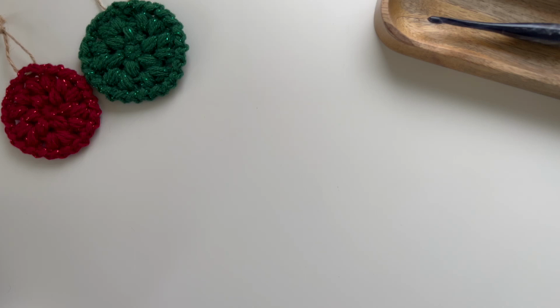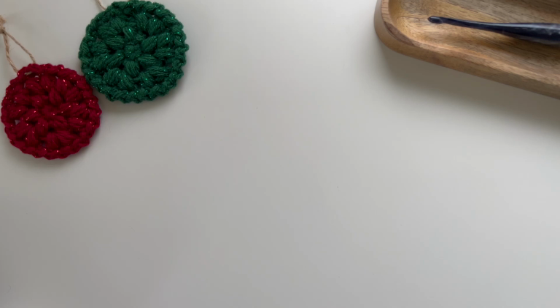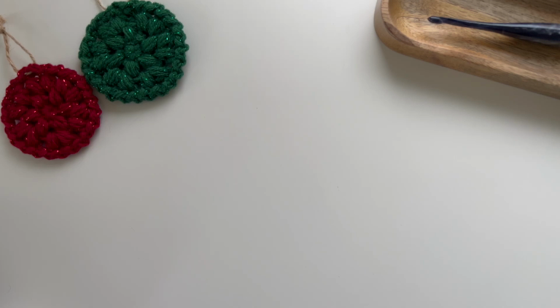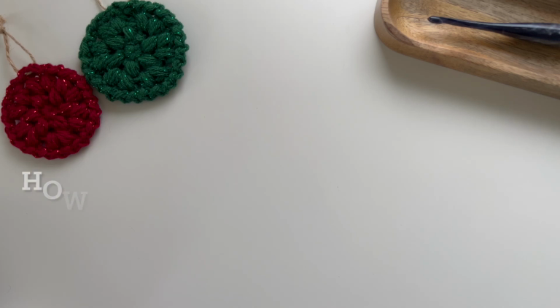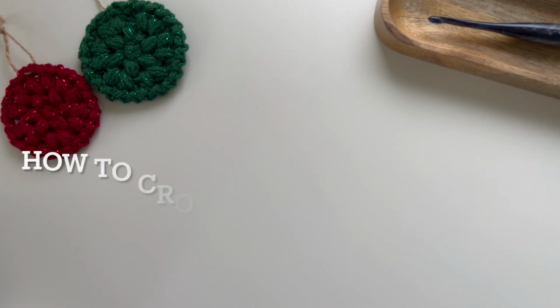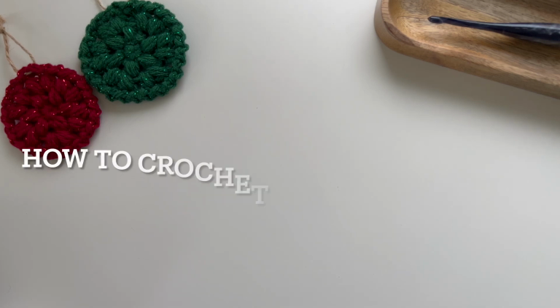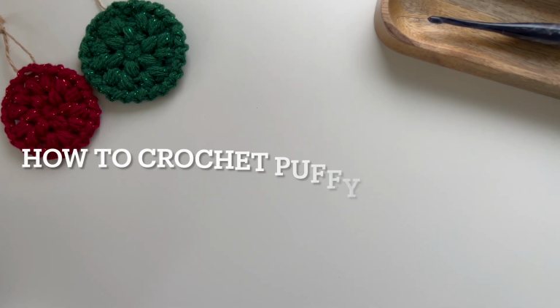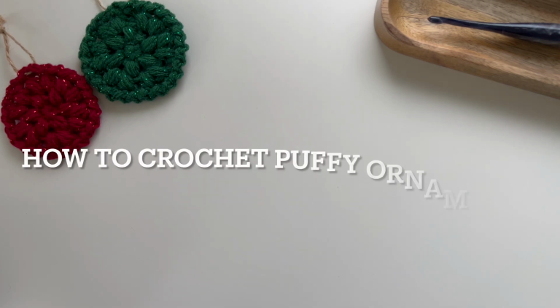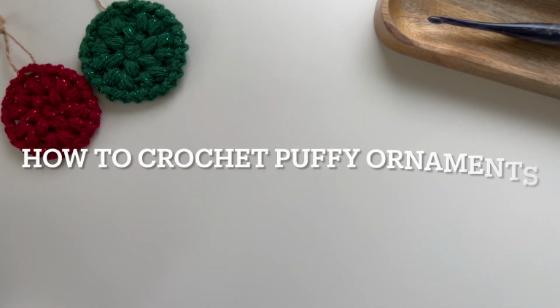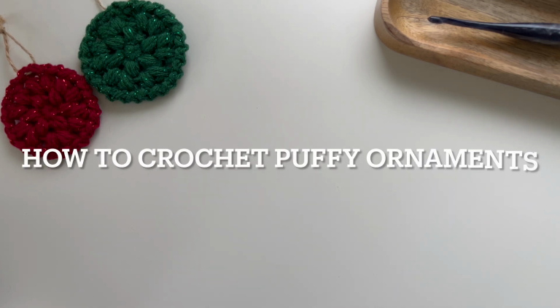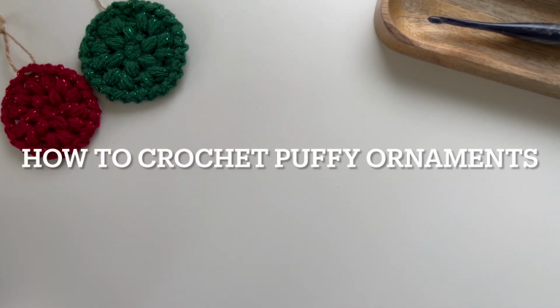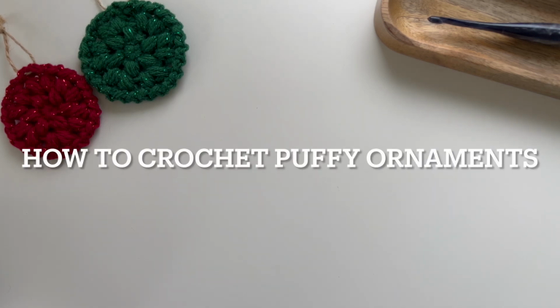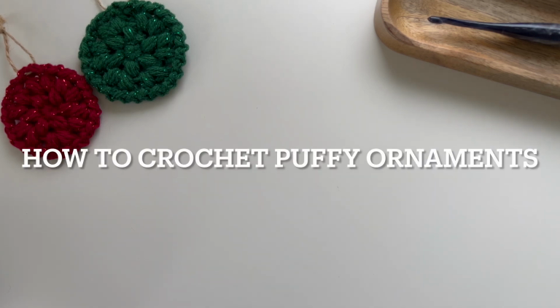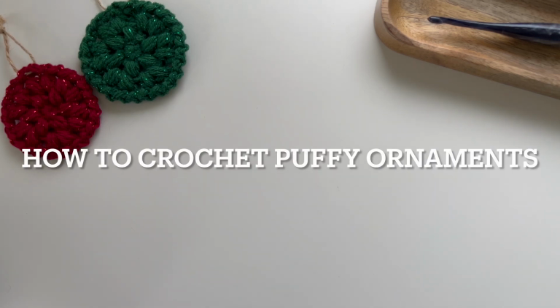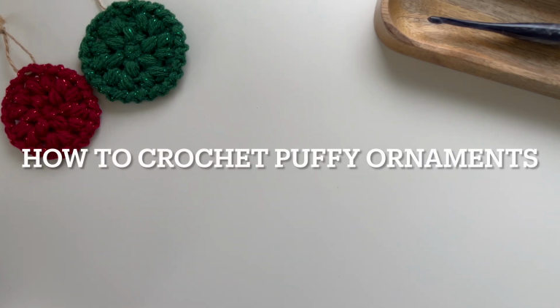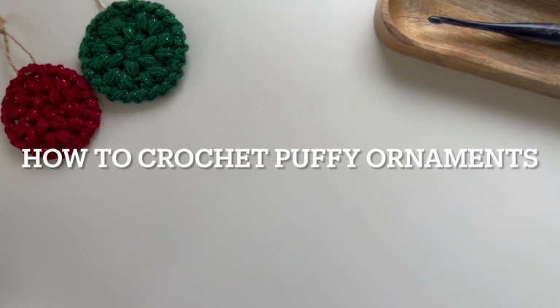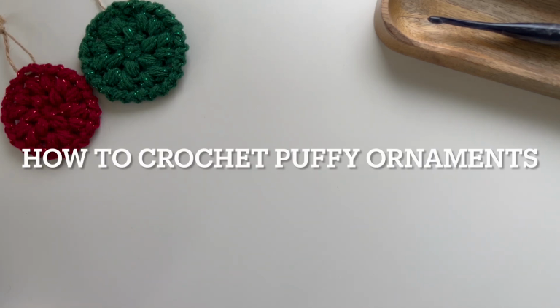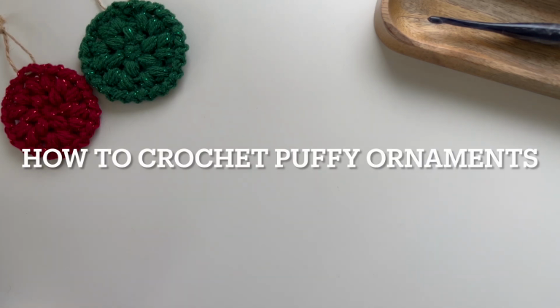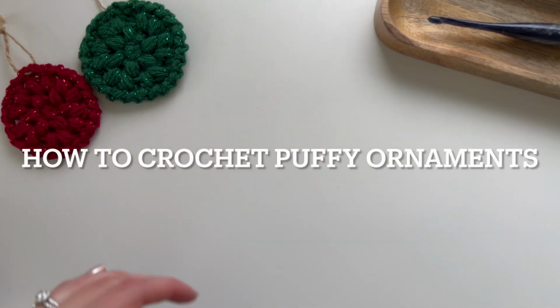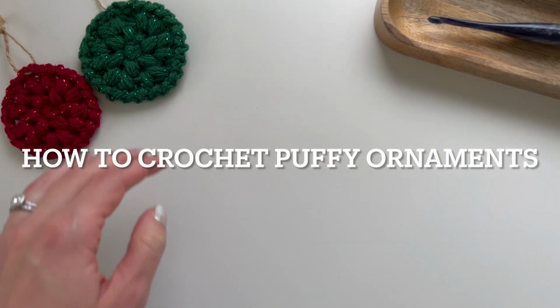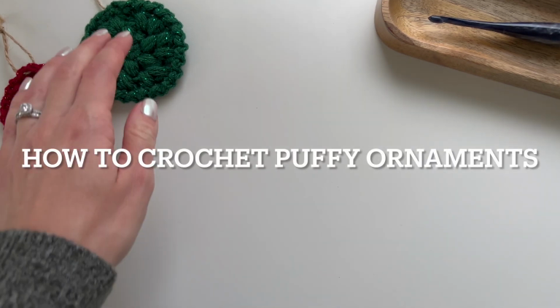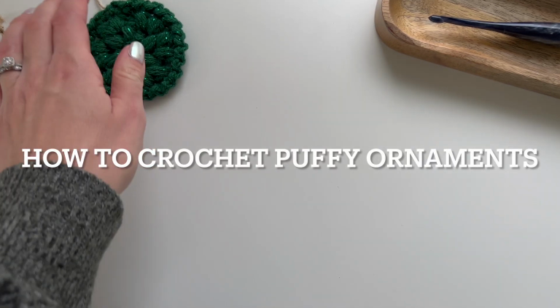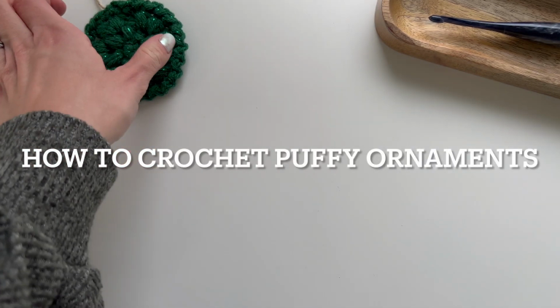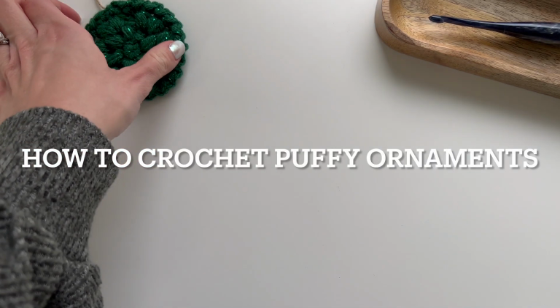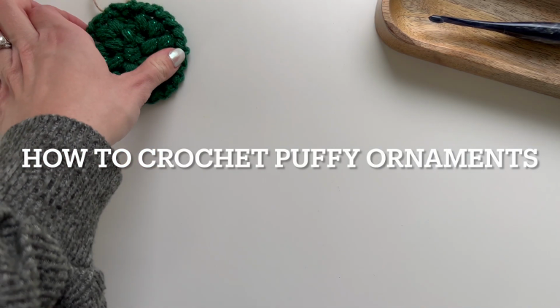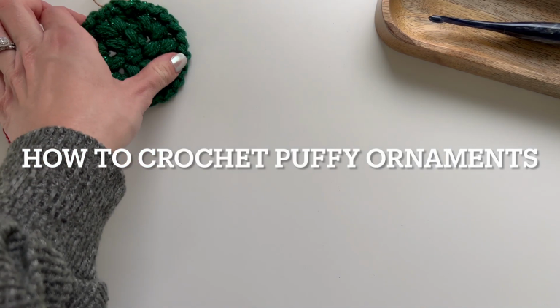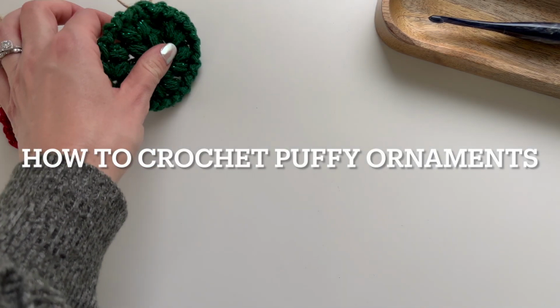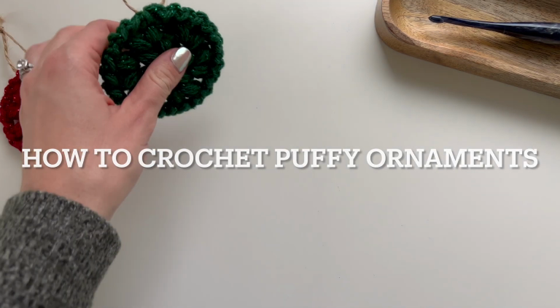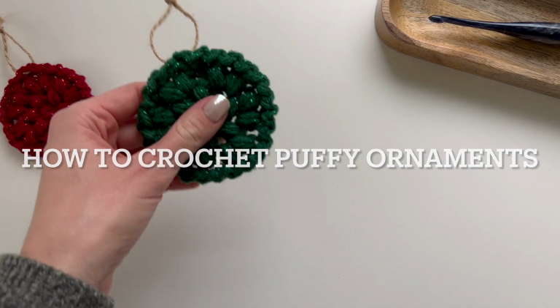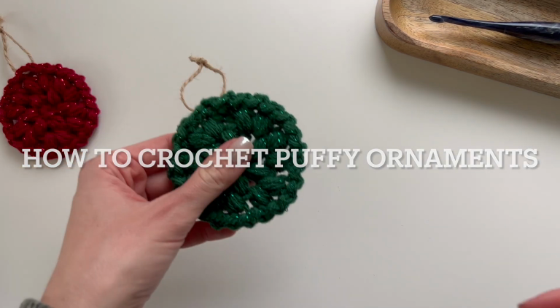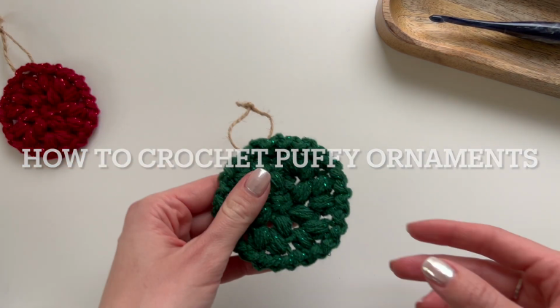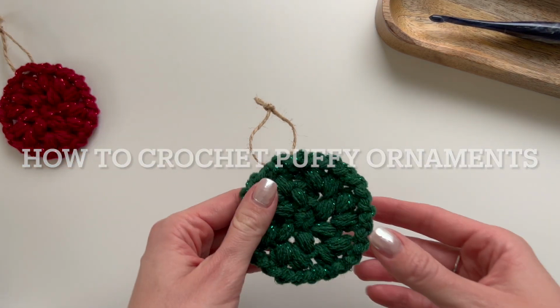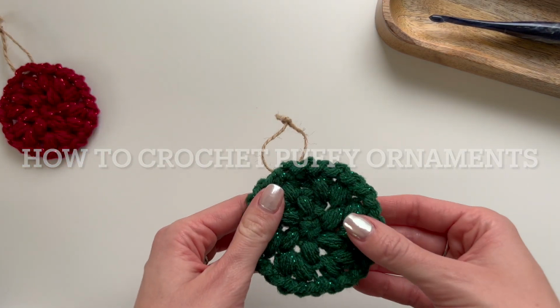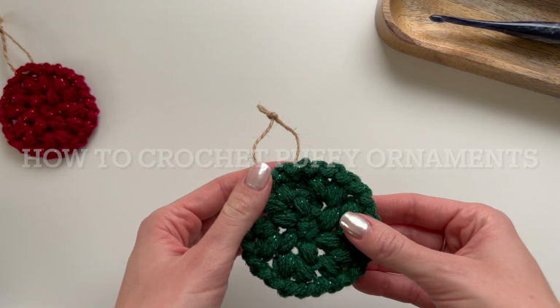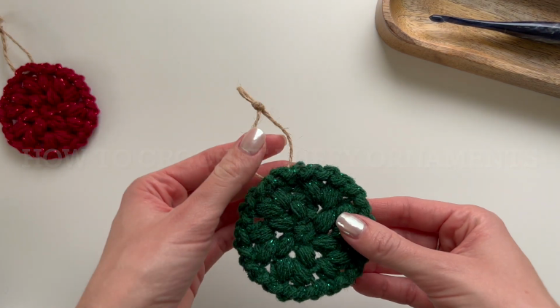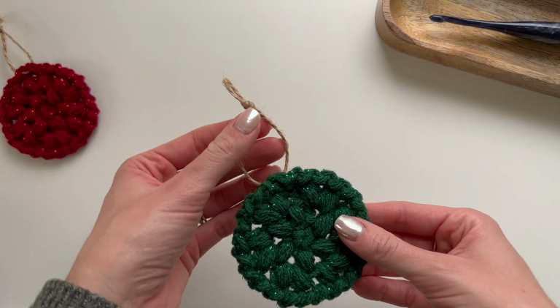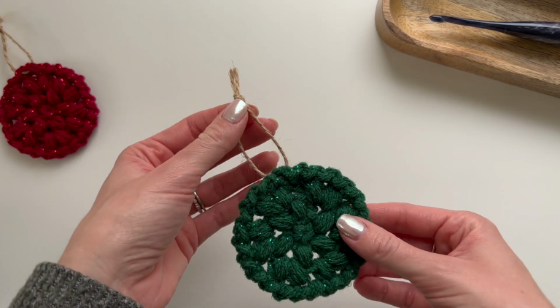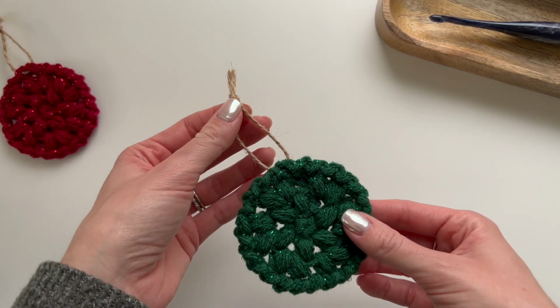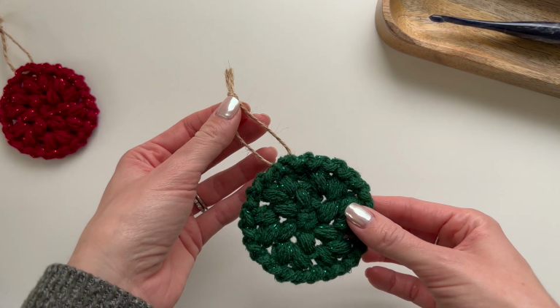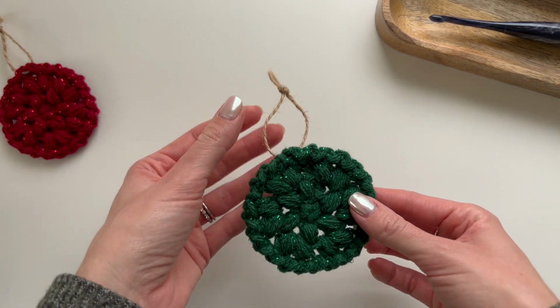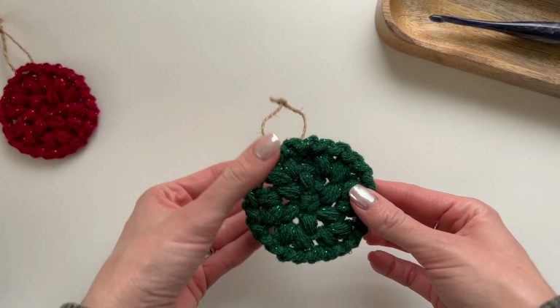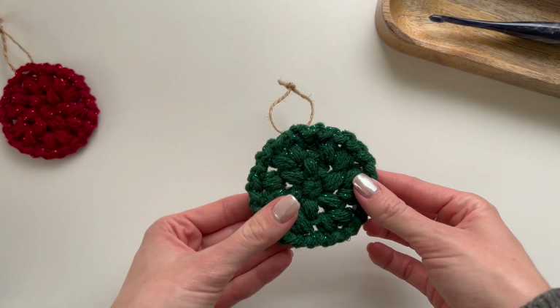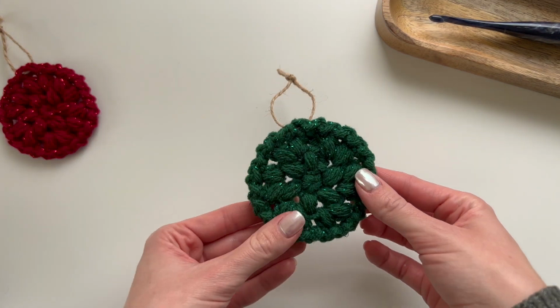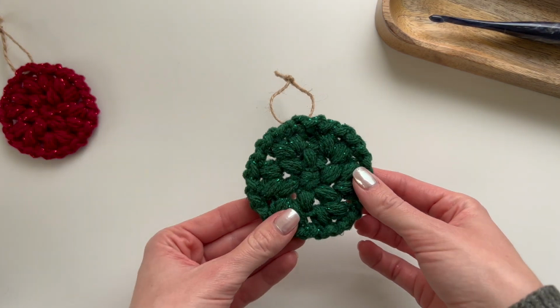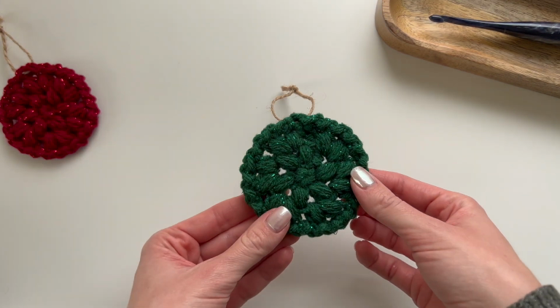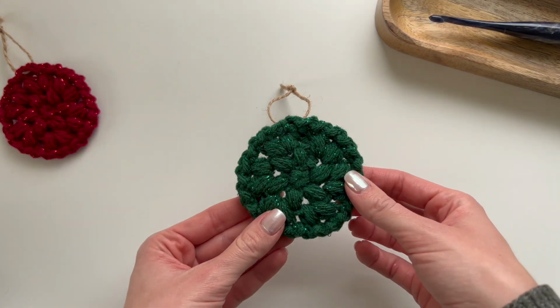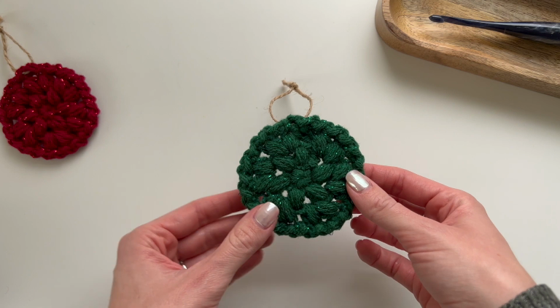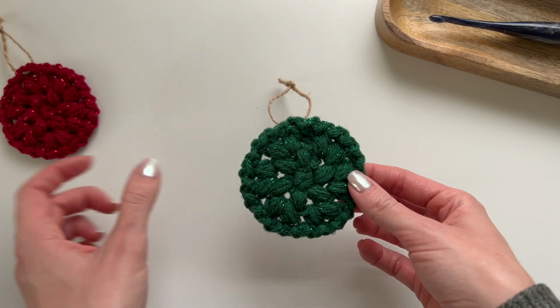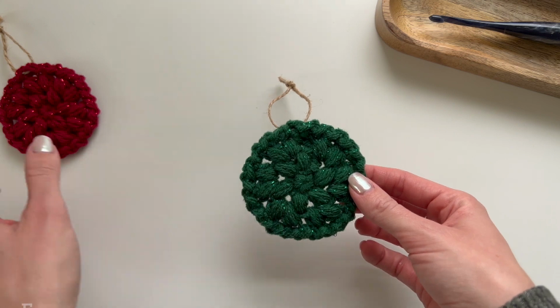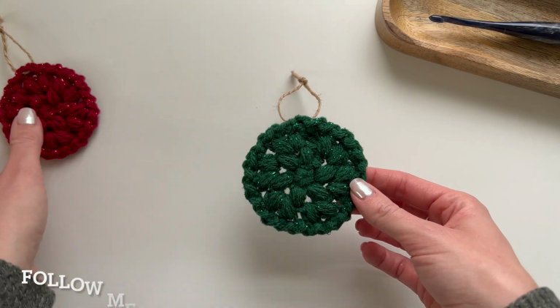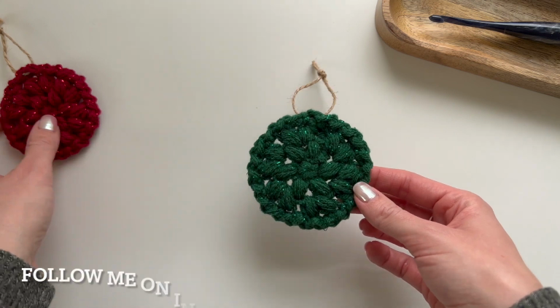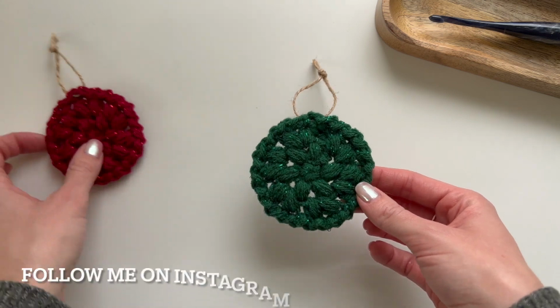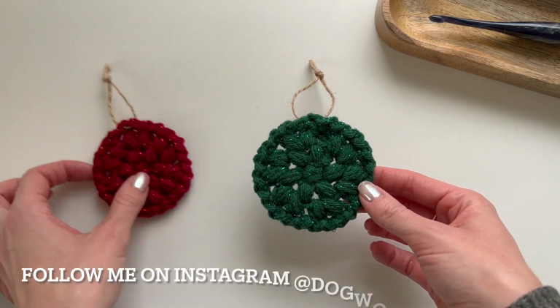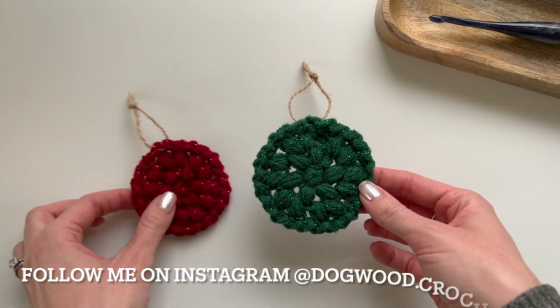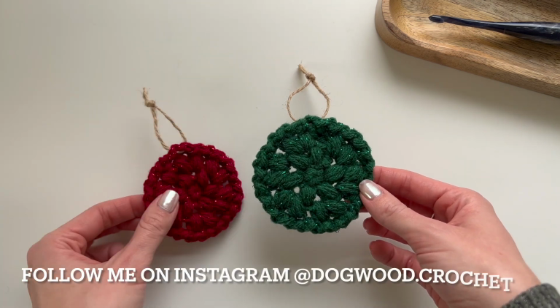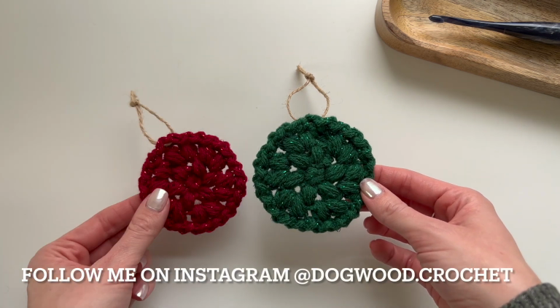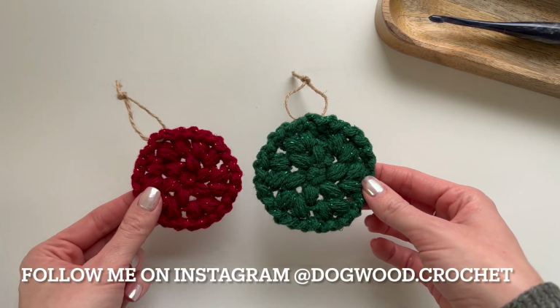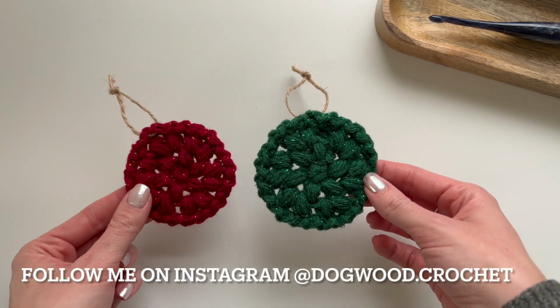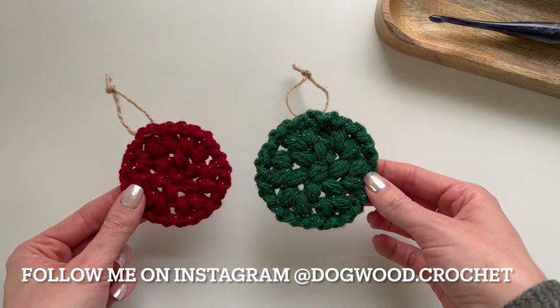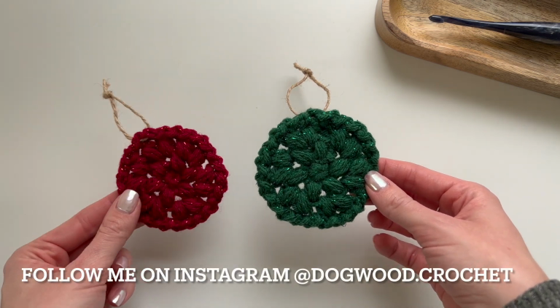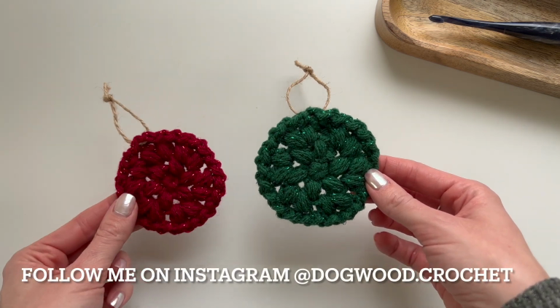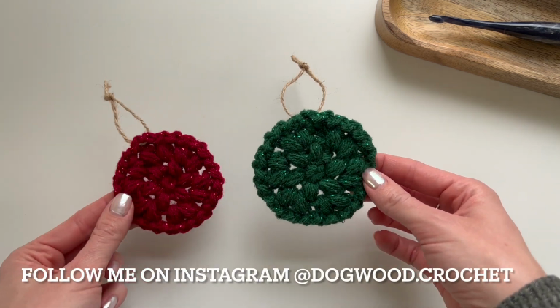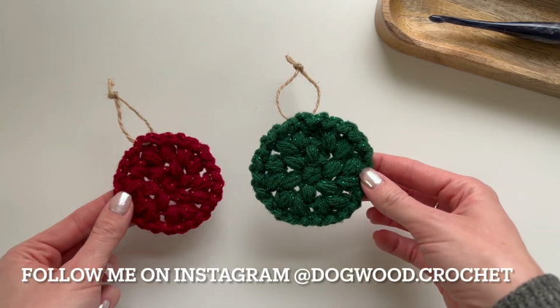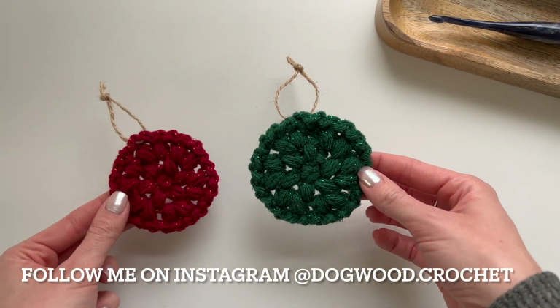Hello, this is Shannon with Dogwood Crochet, and today I'm going to show you how to crochet these puffy ornaments.